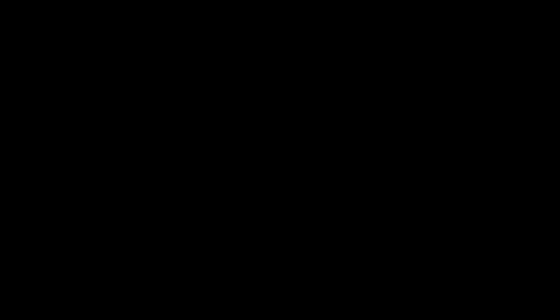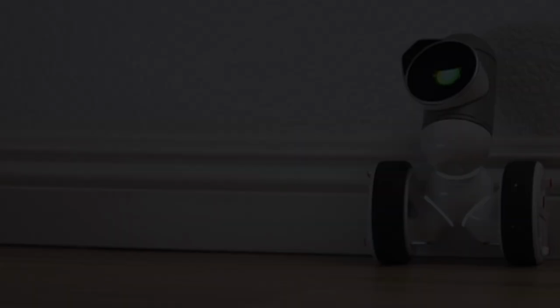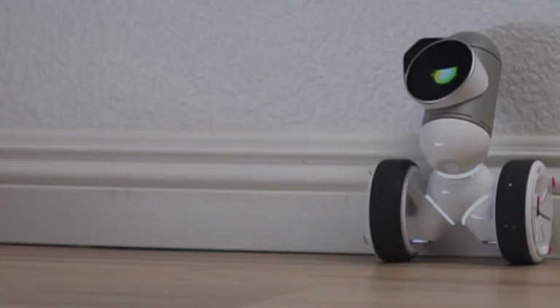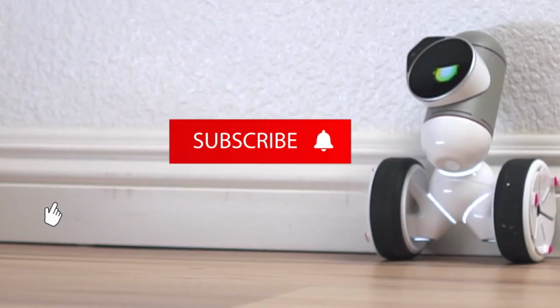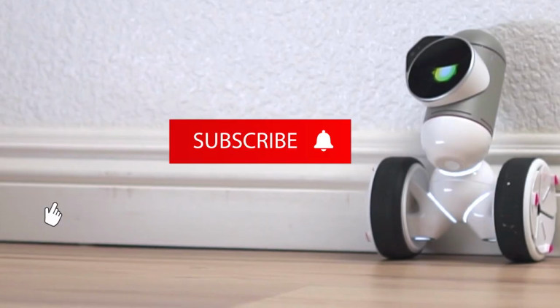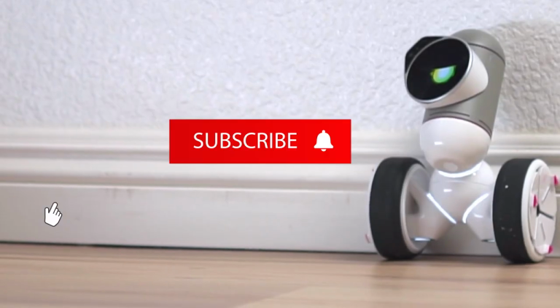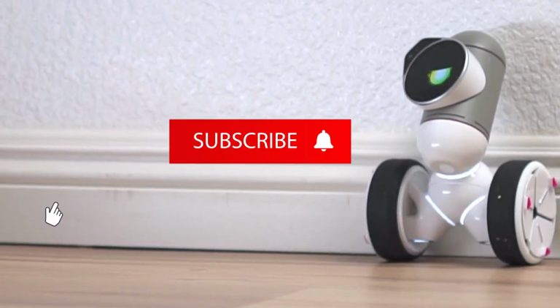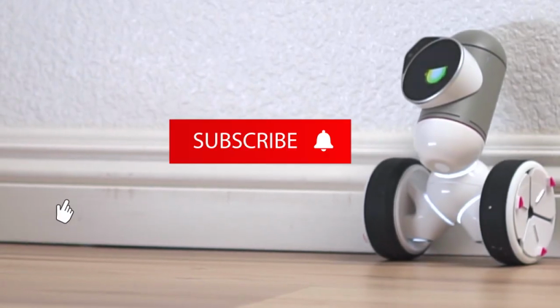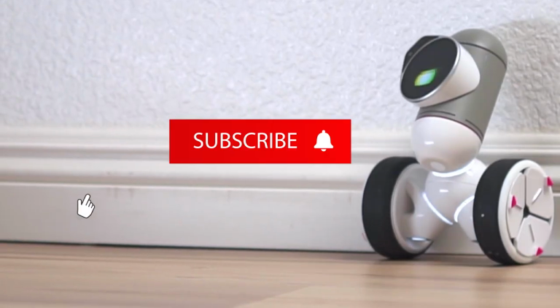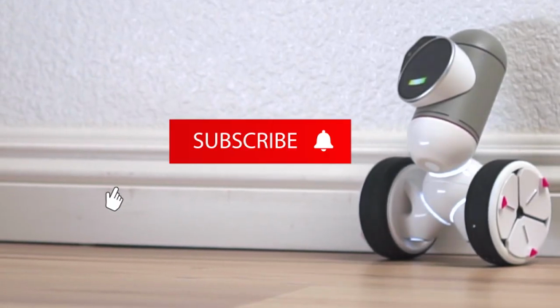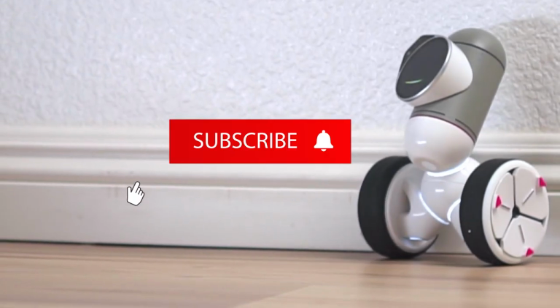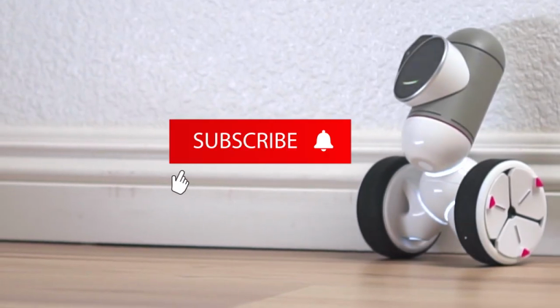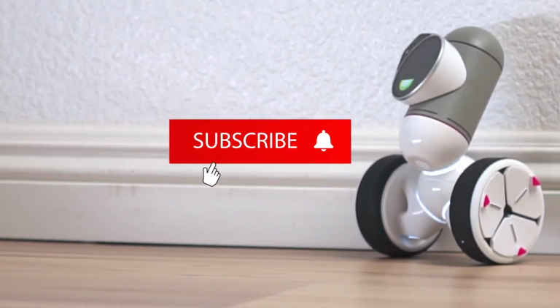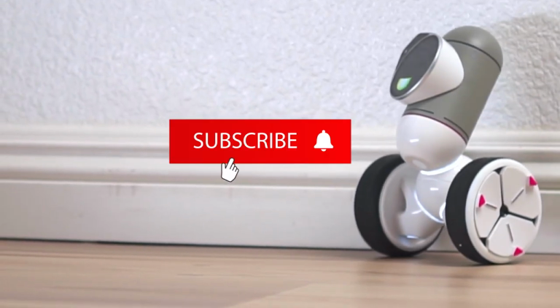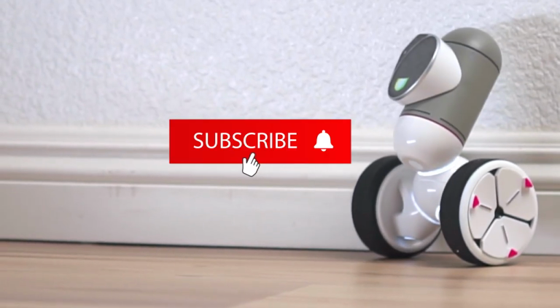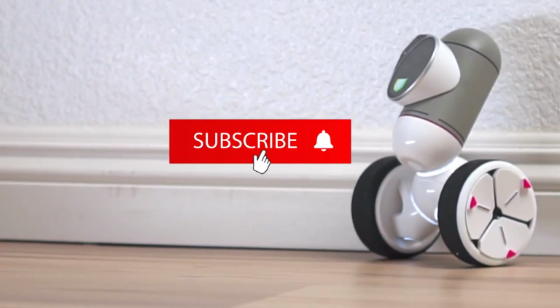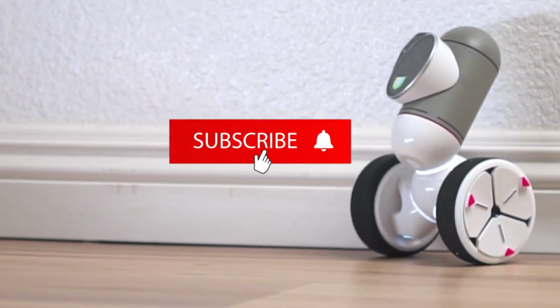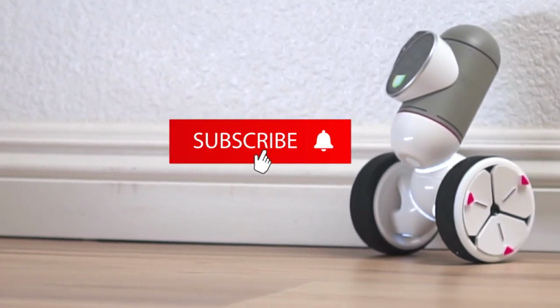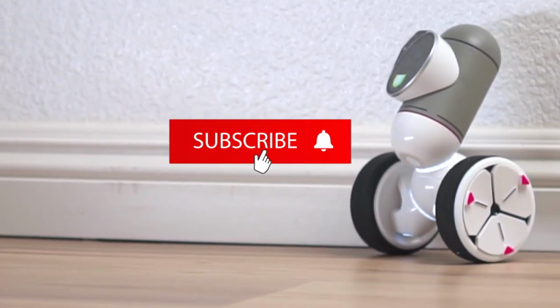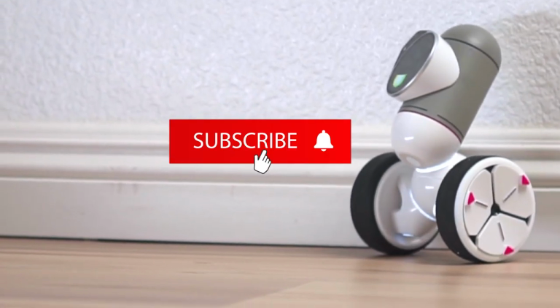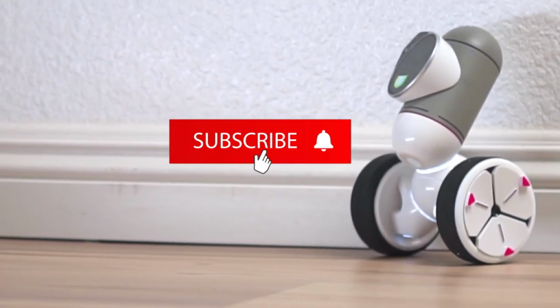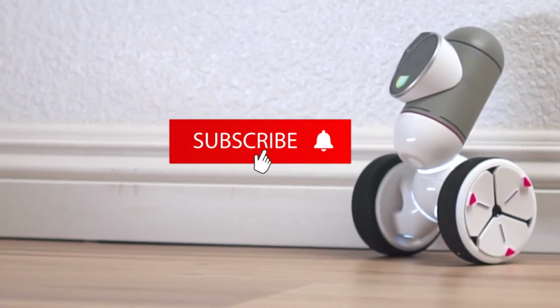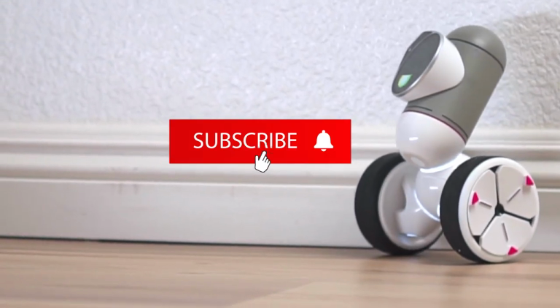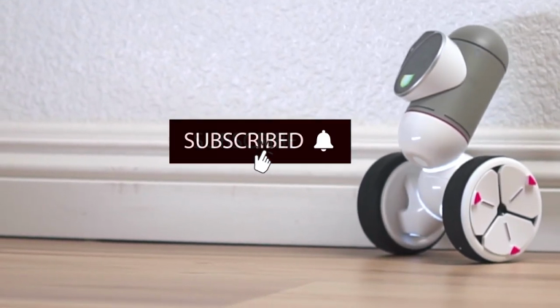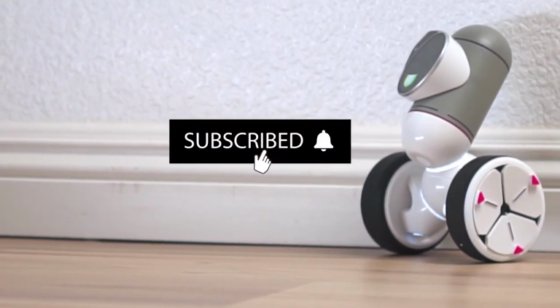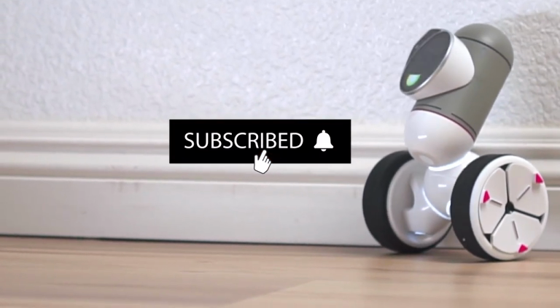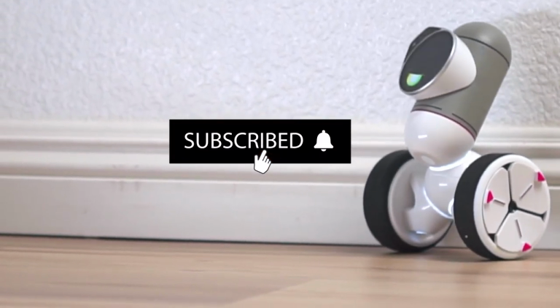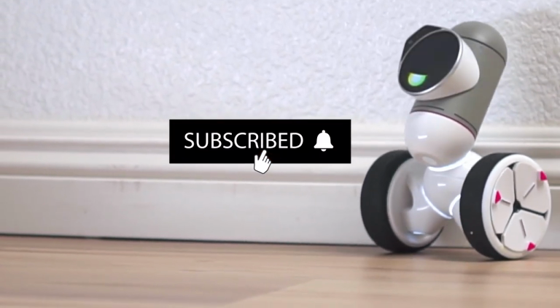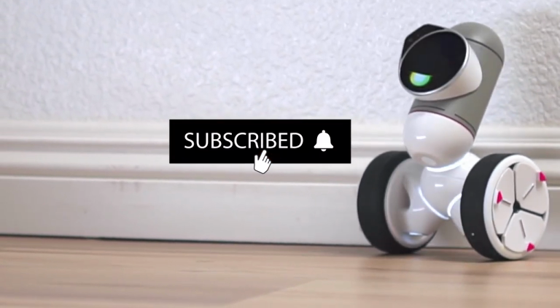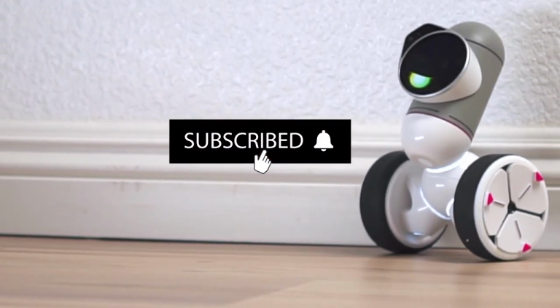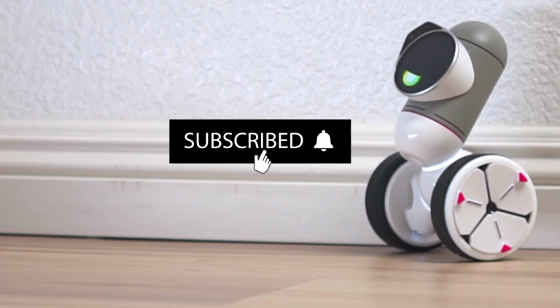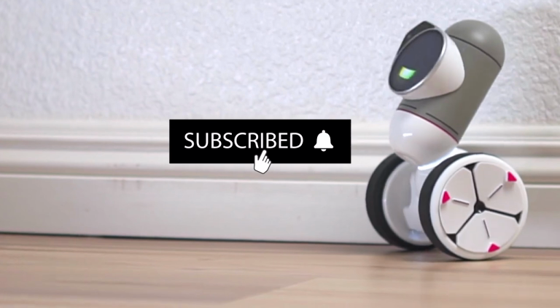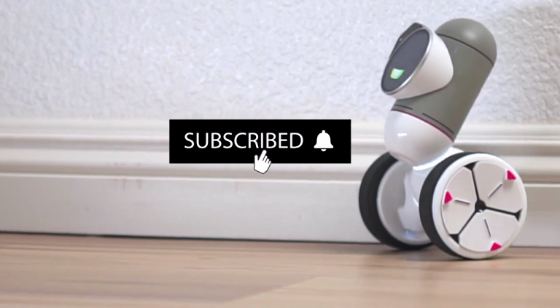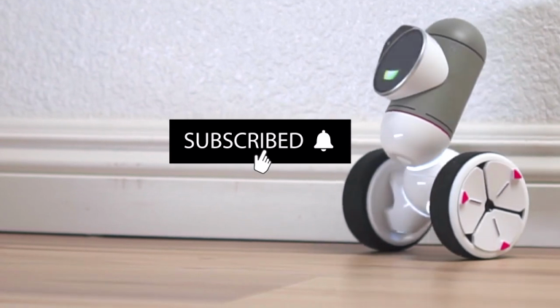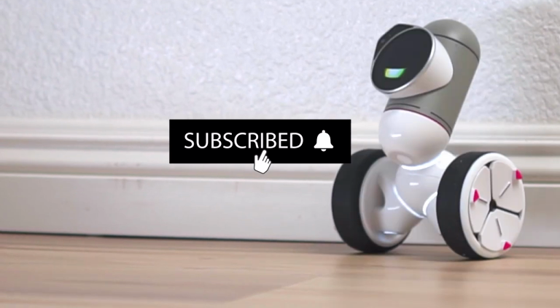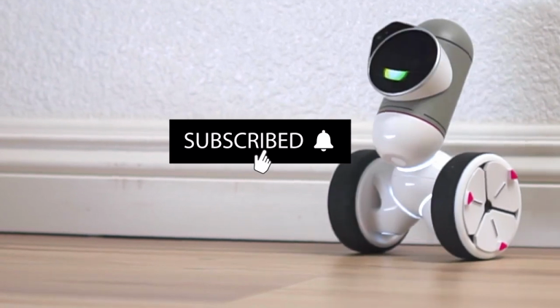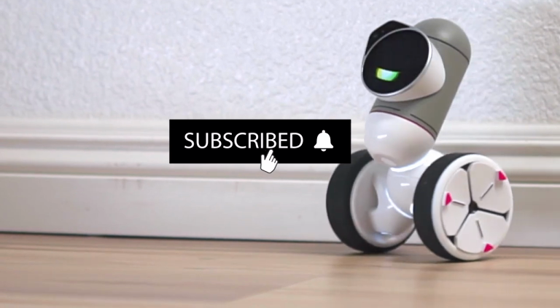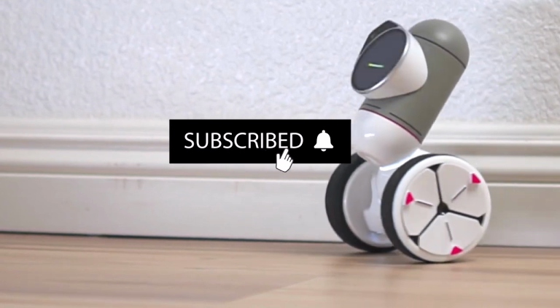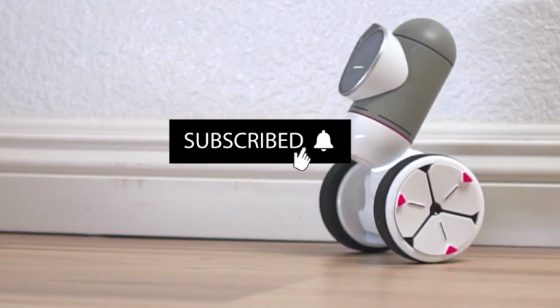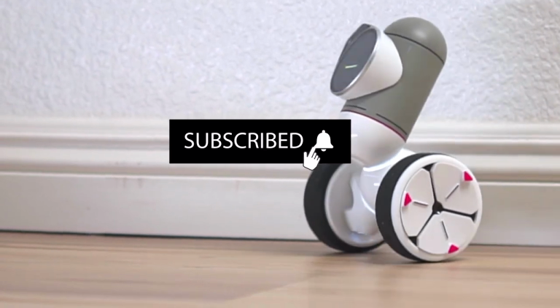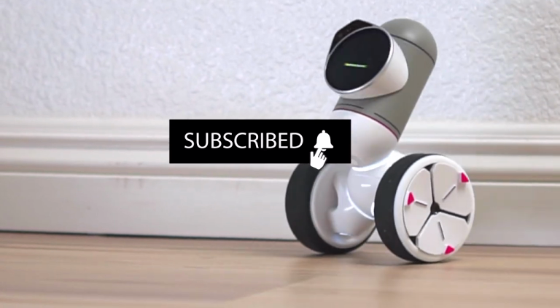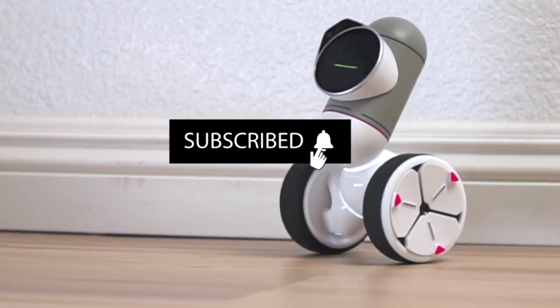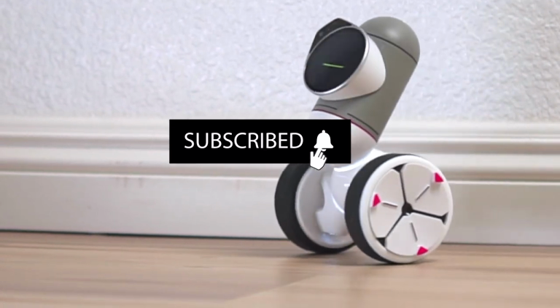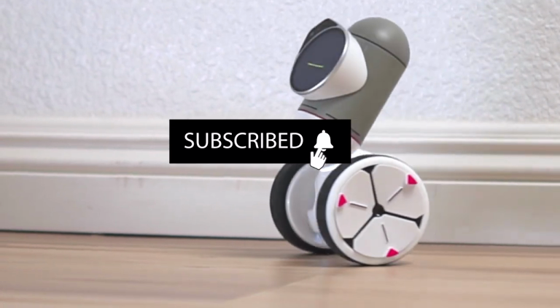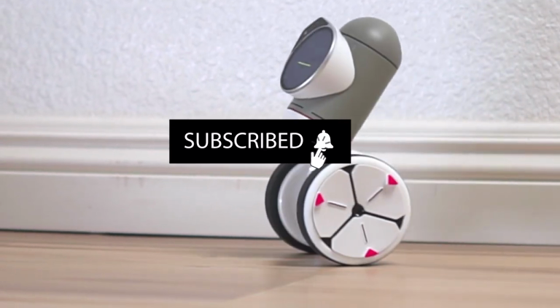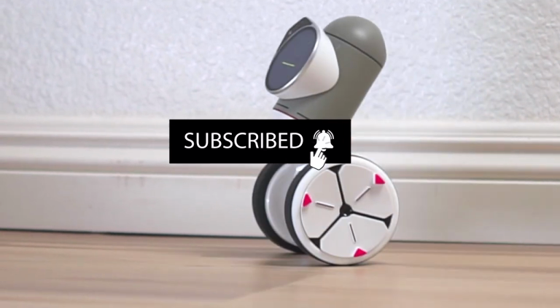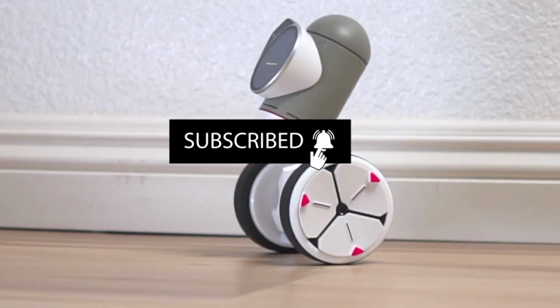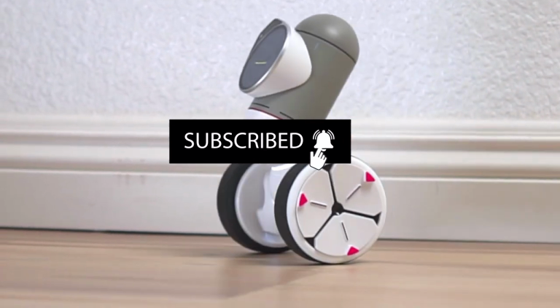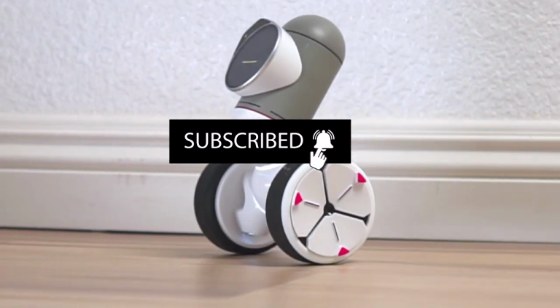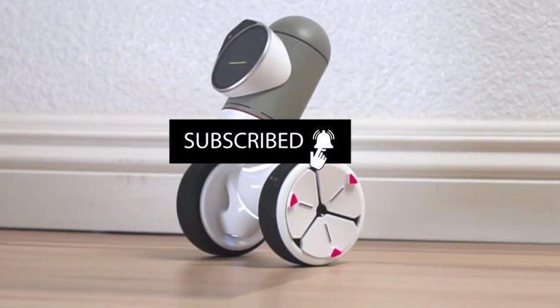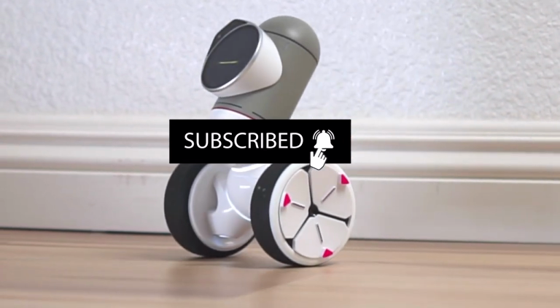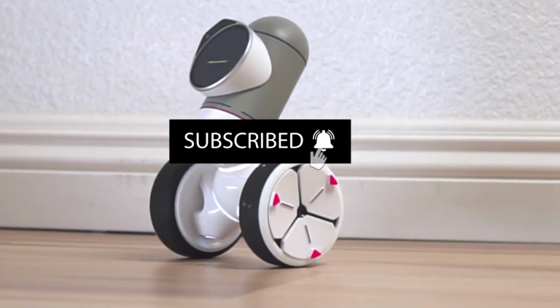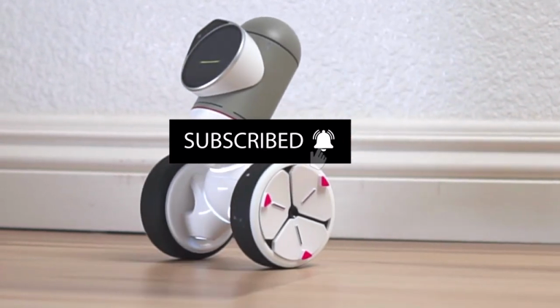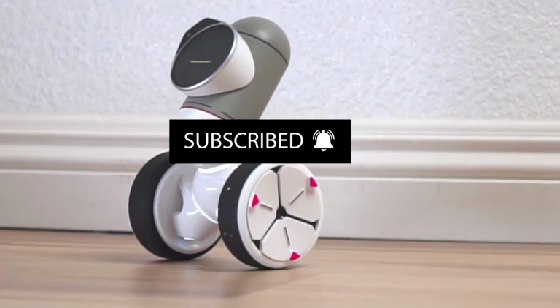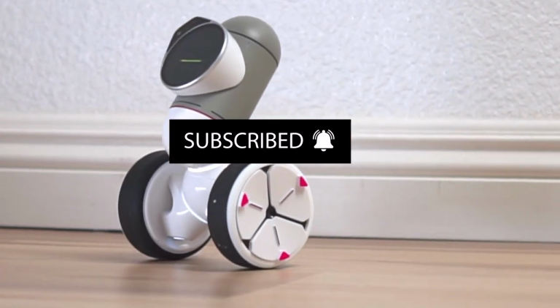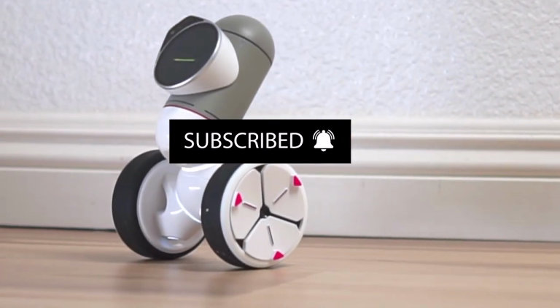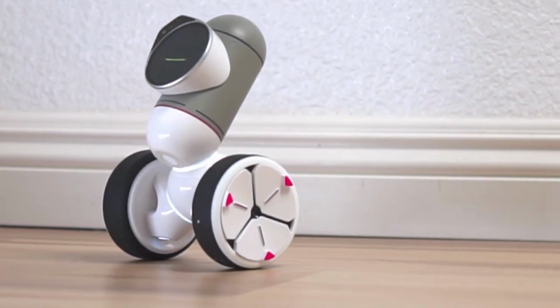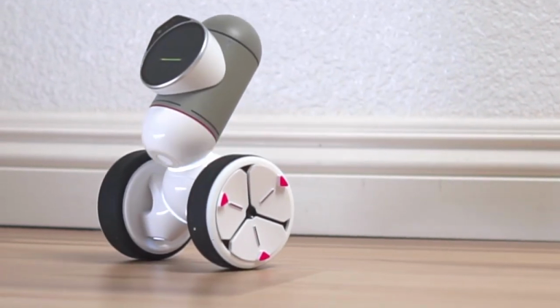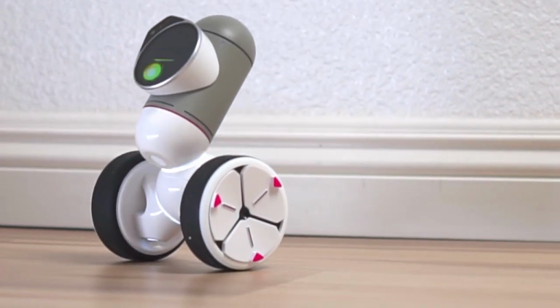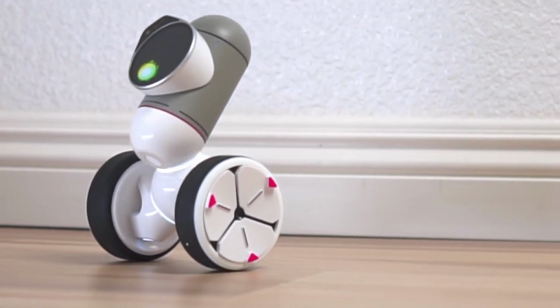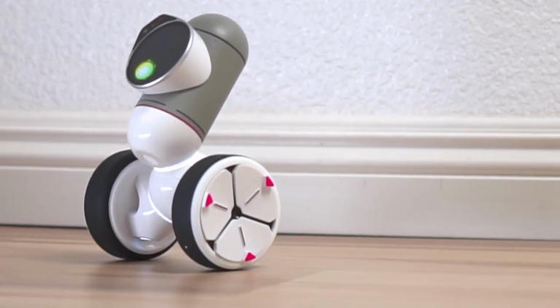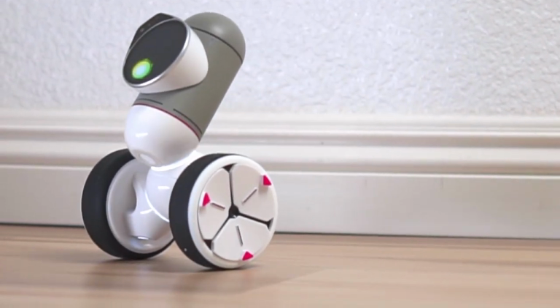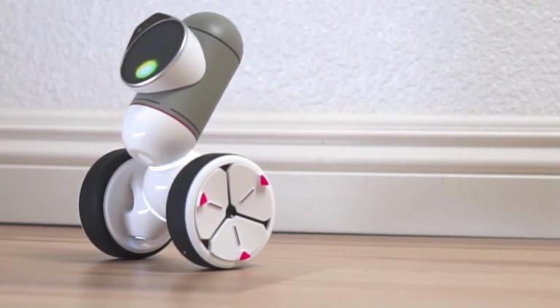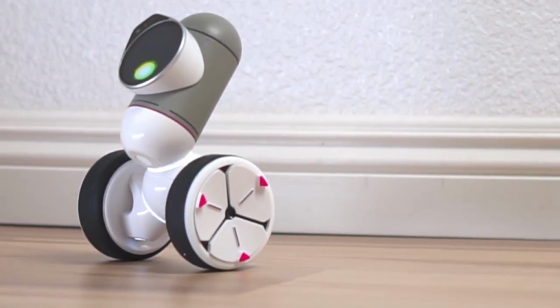But before we begin the countdown, please subscribe to our channel. Now it's time for the countdown. Let's jump in.